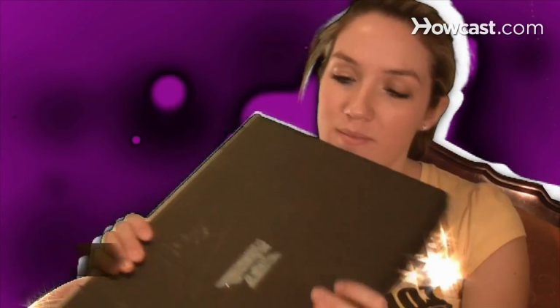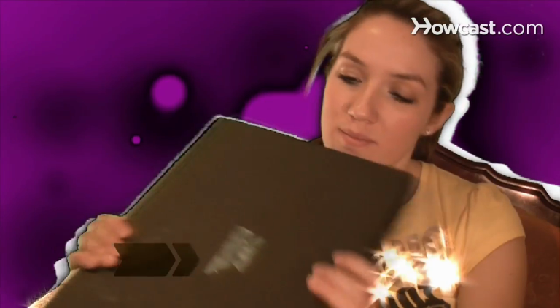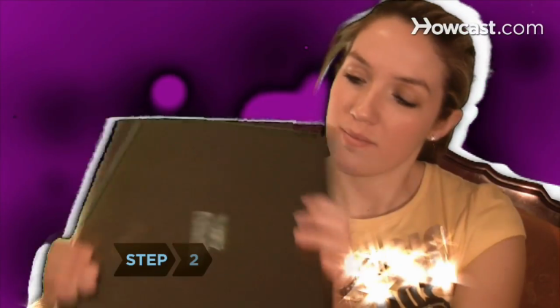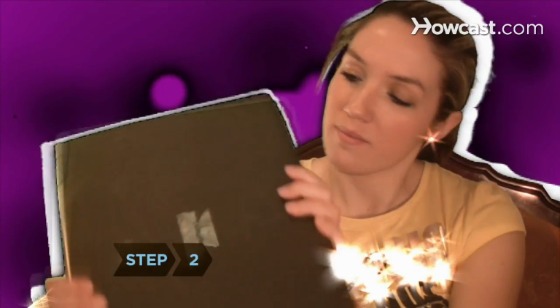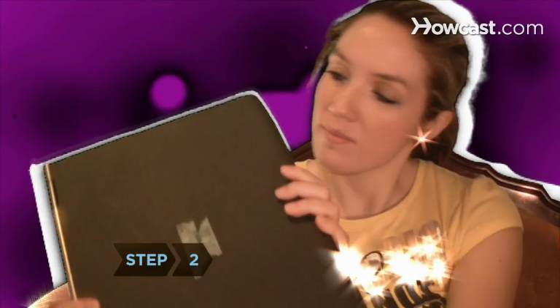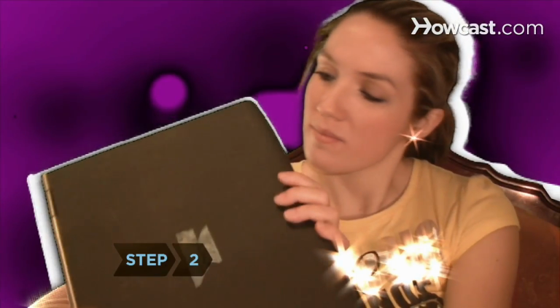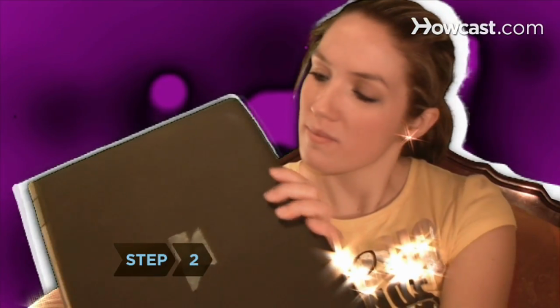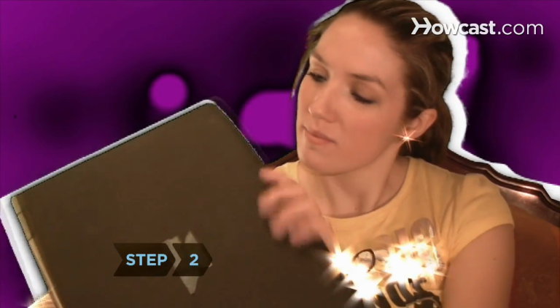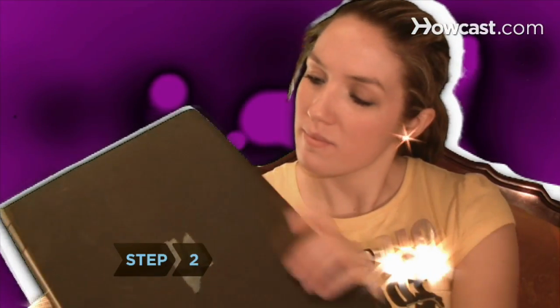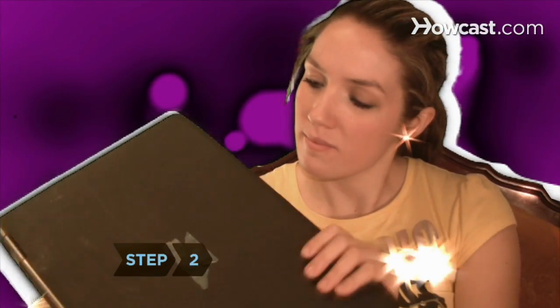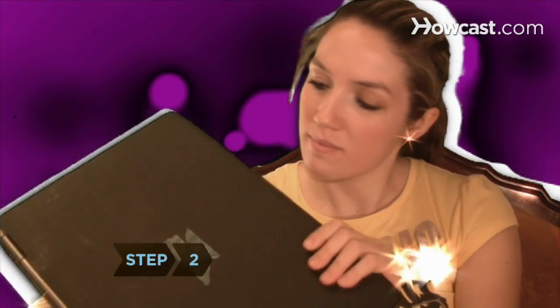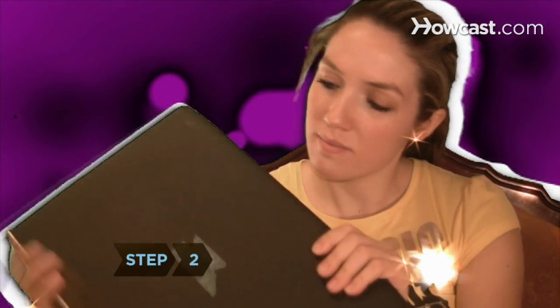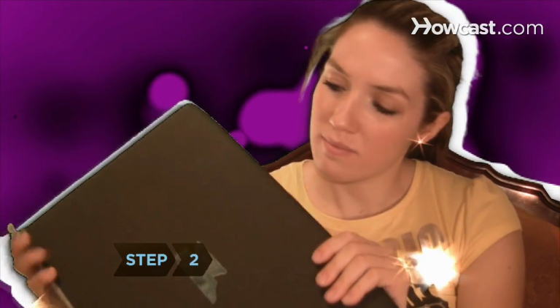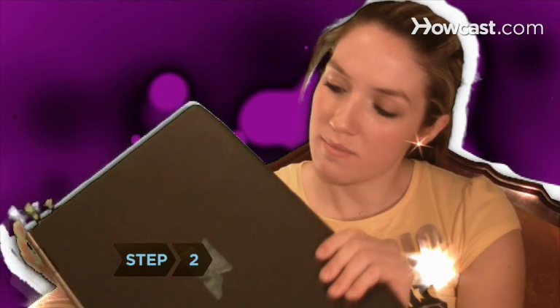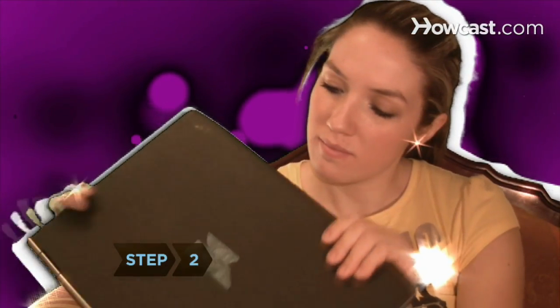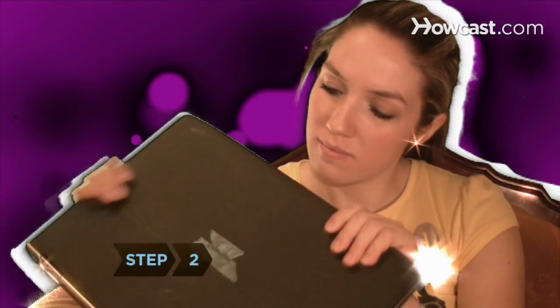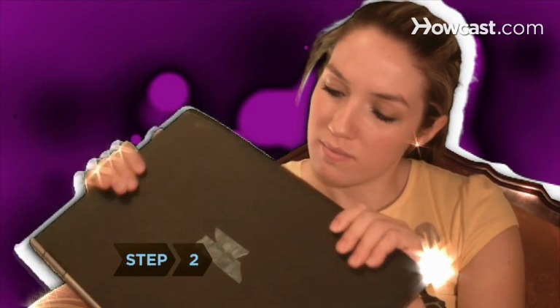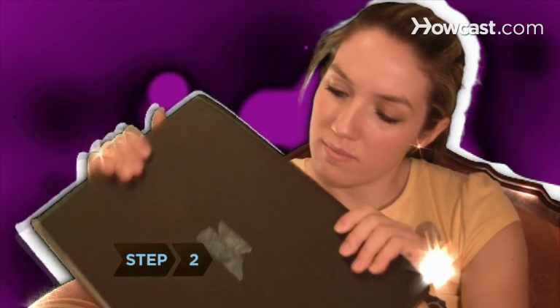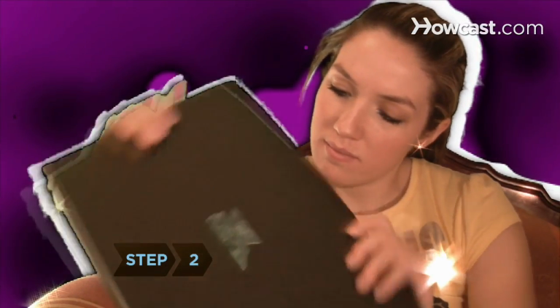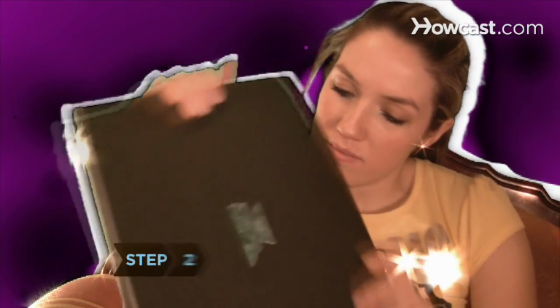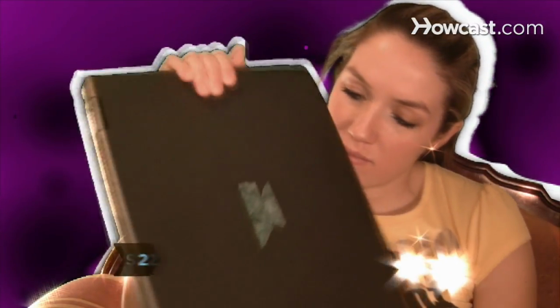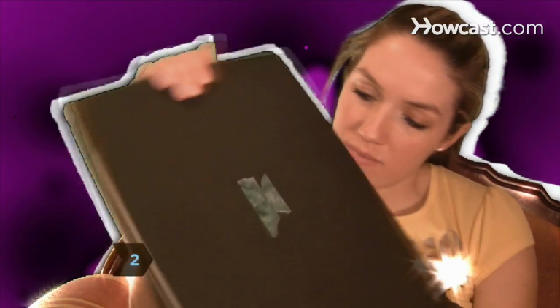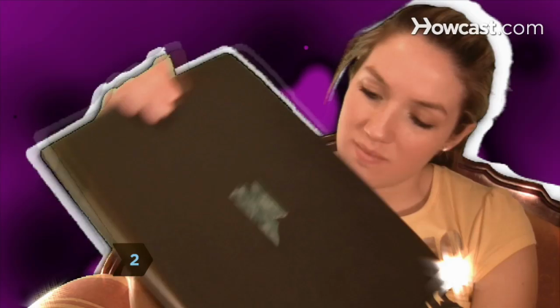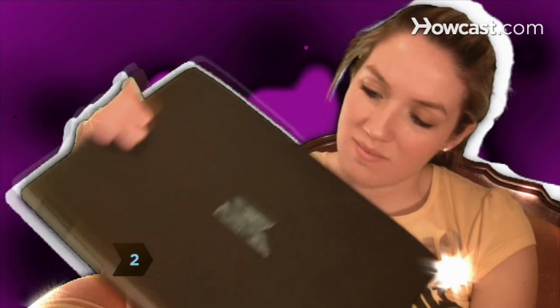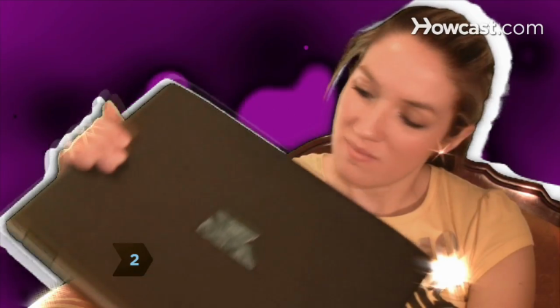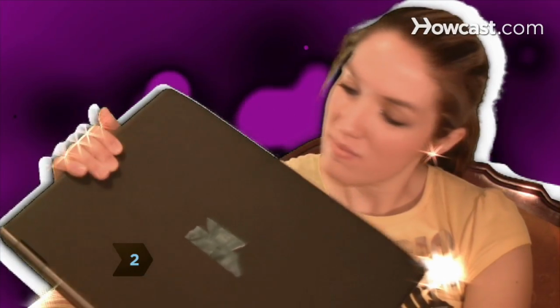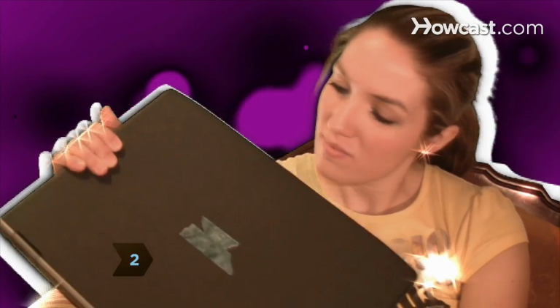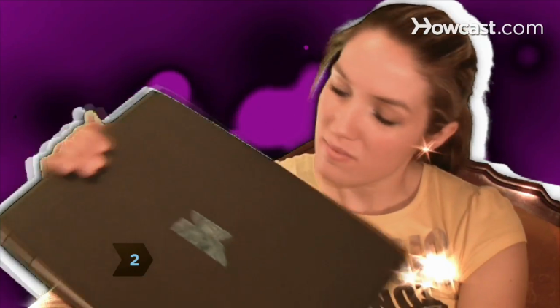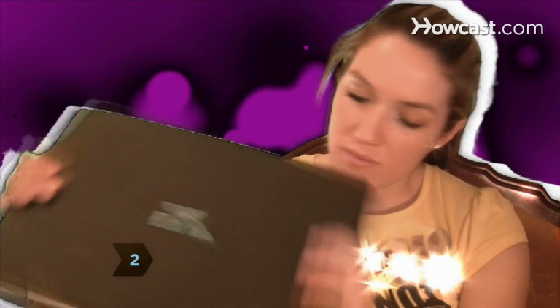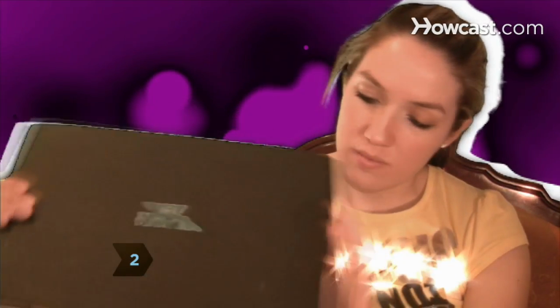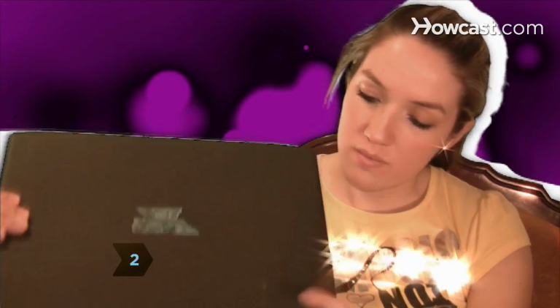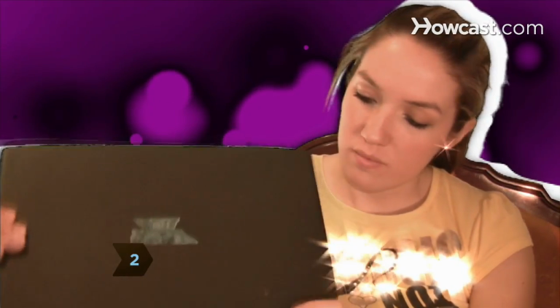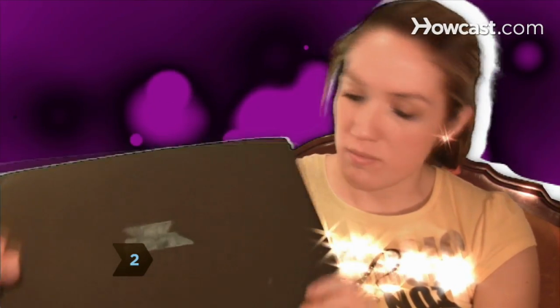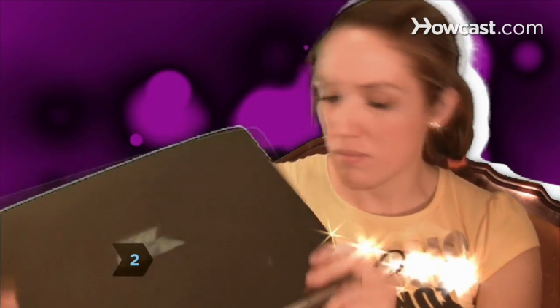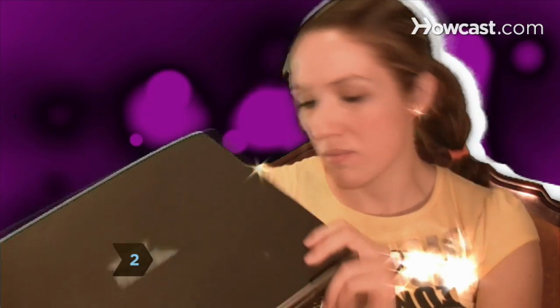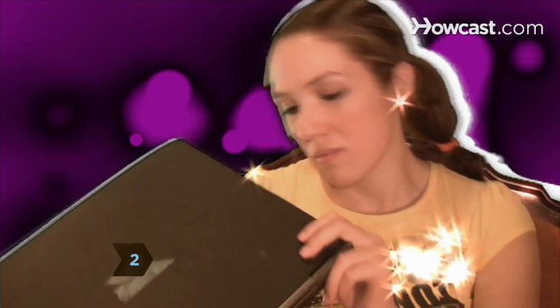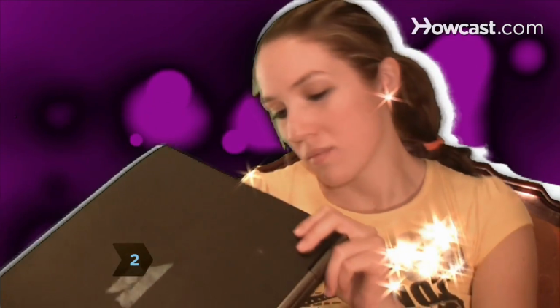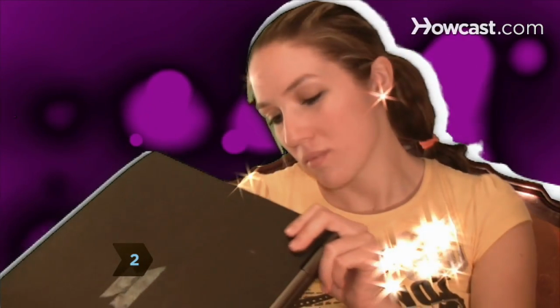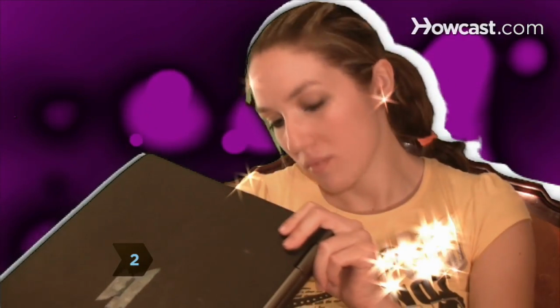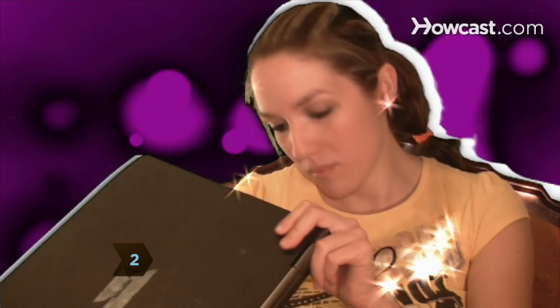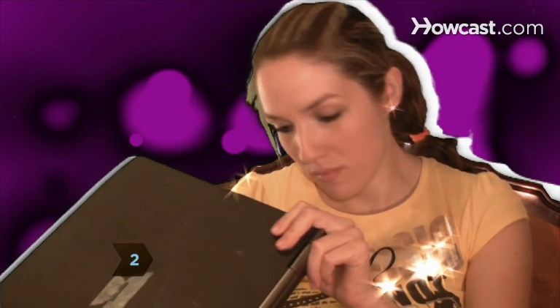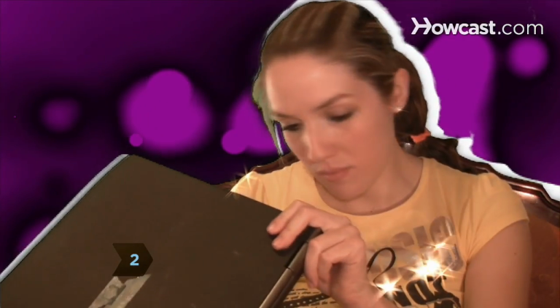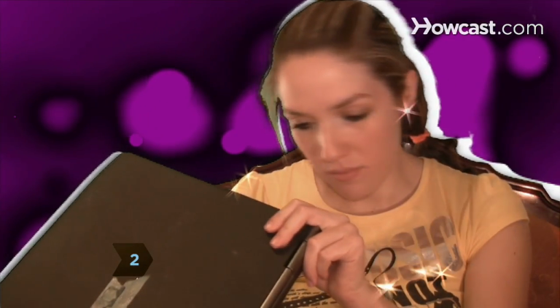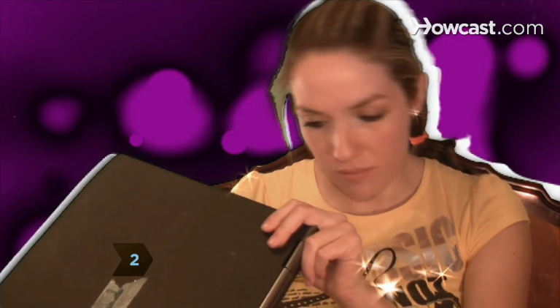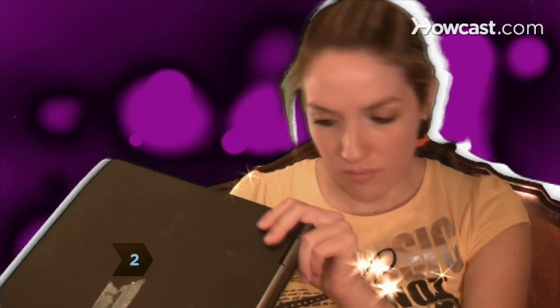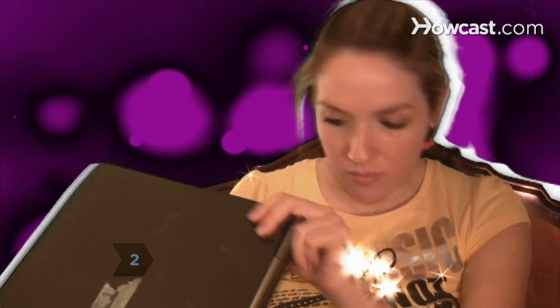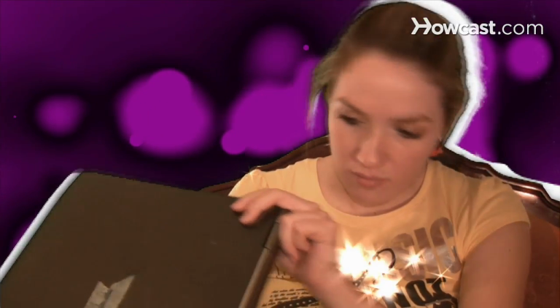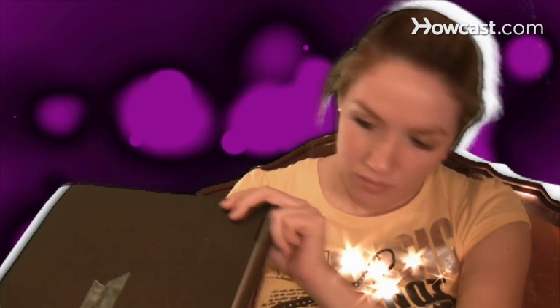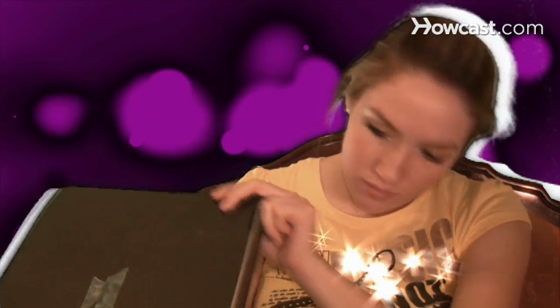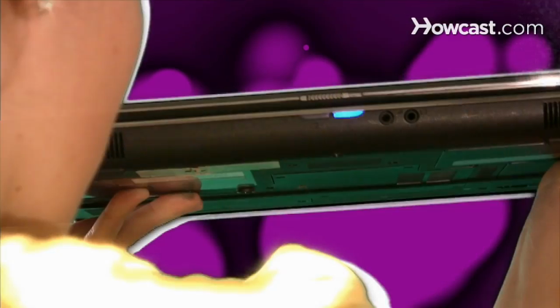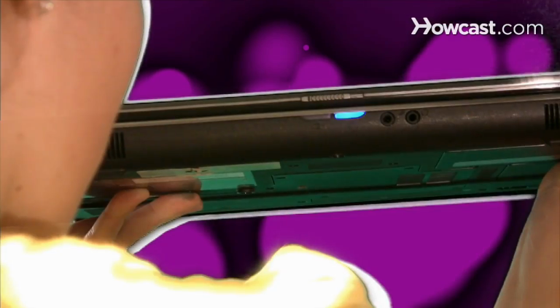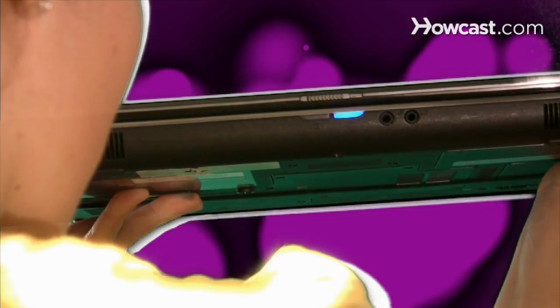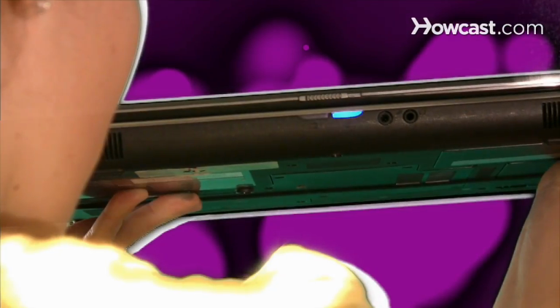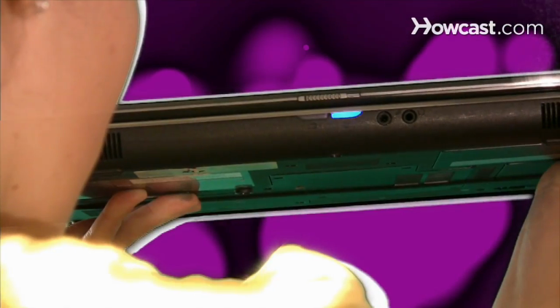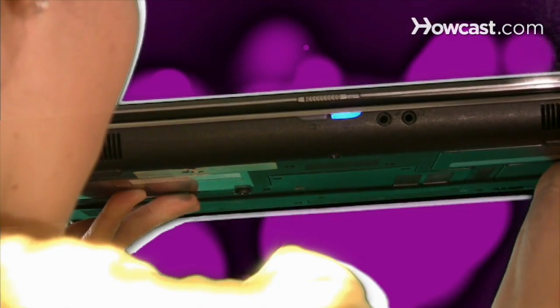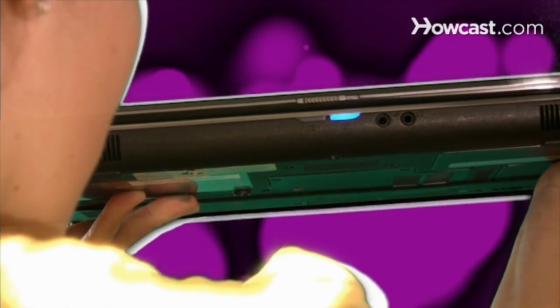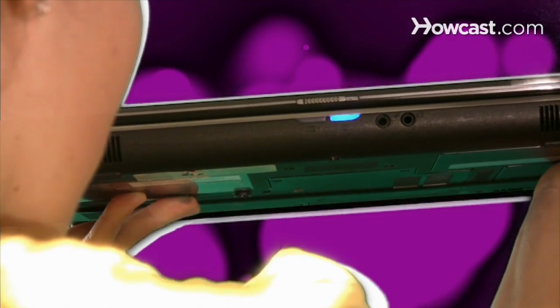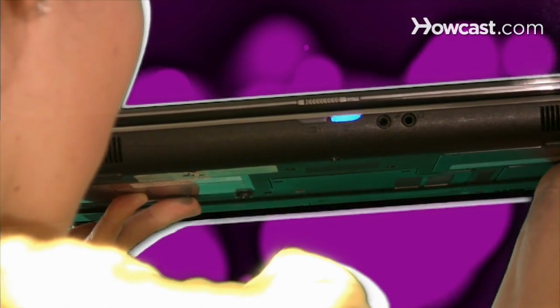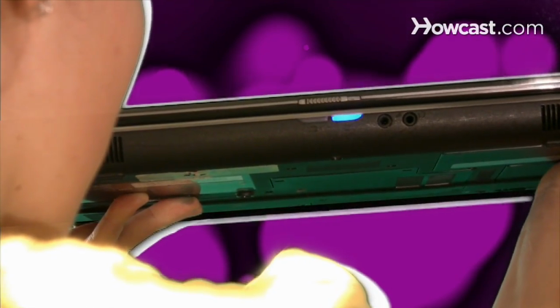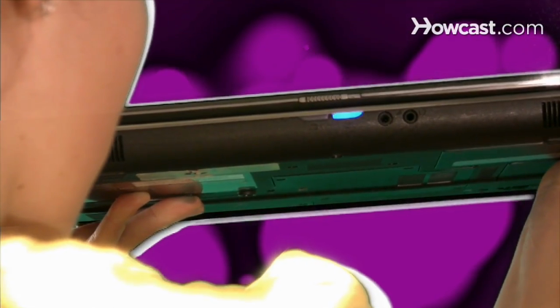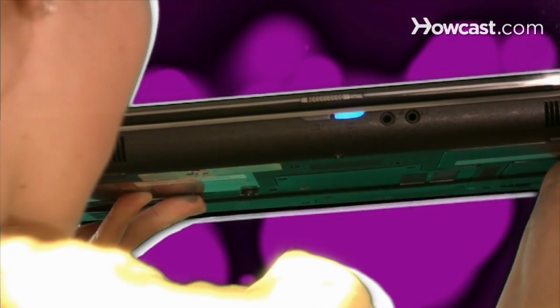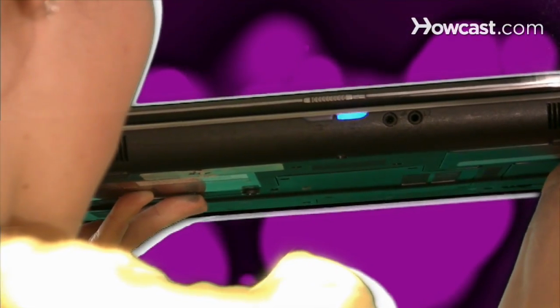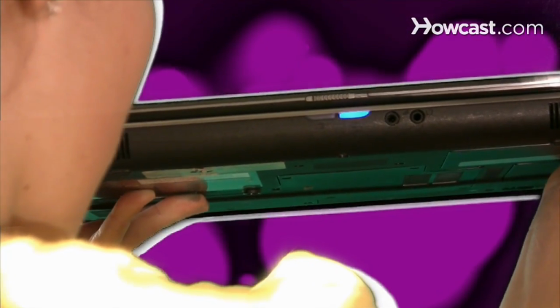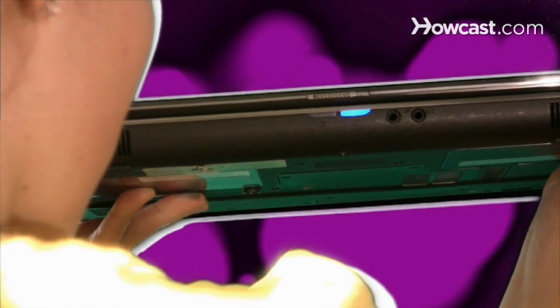Step 2. Find the line-out jack on your computer's sound card. If your computer doesn't have one, find the headphone jack.